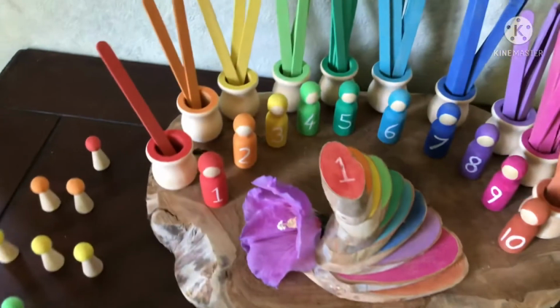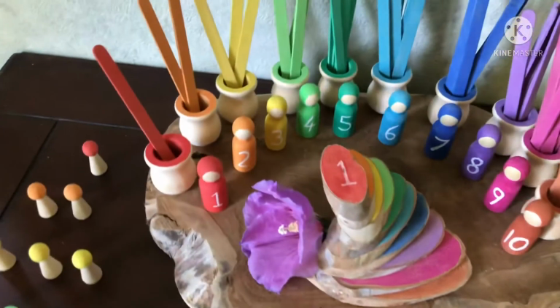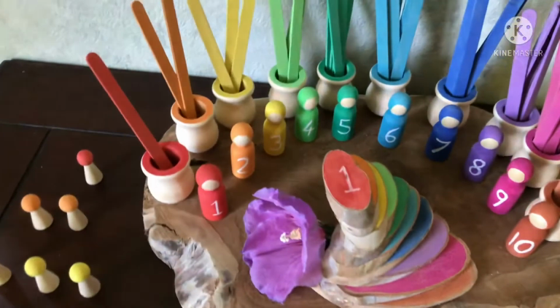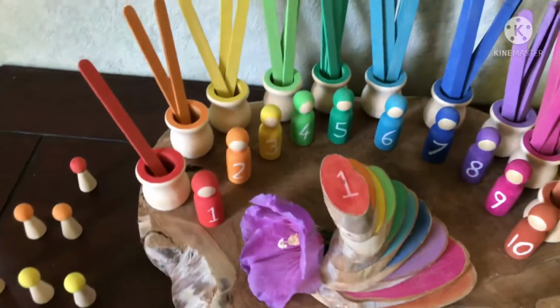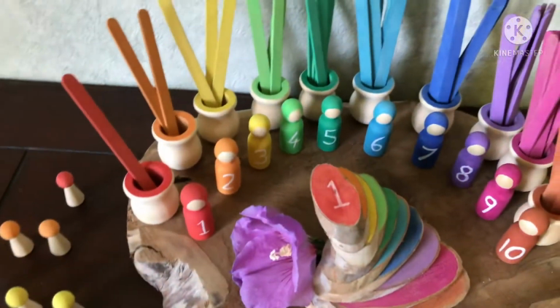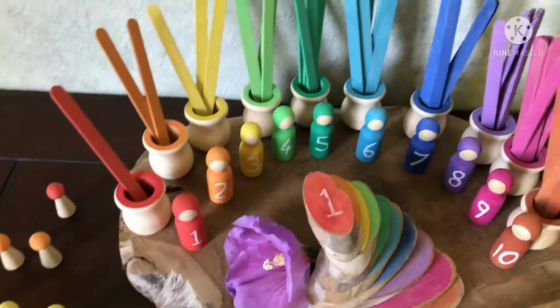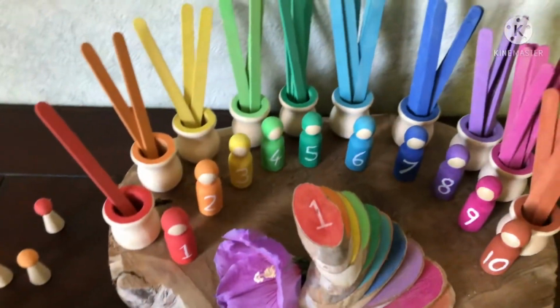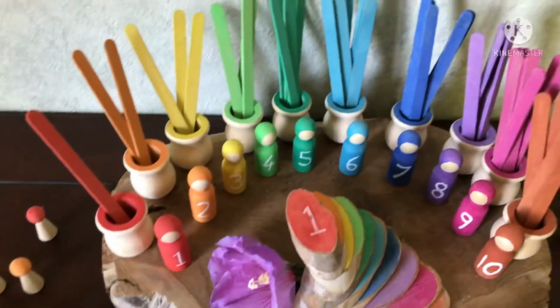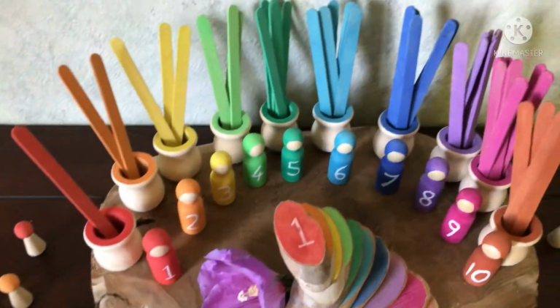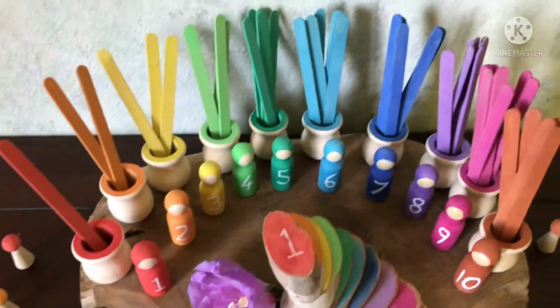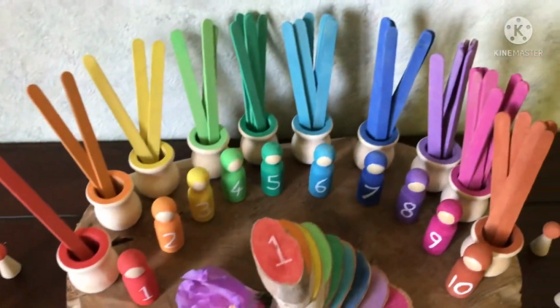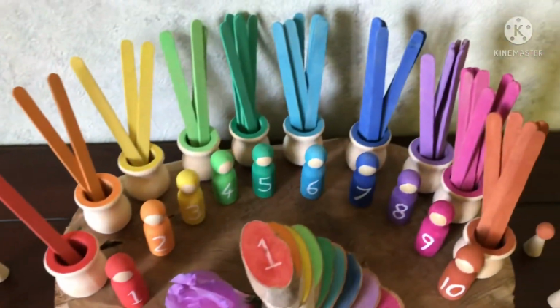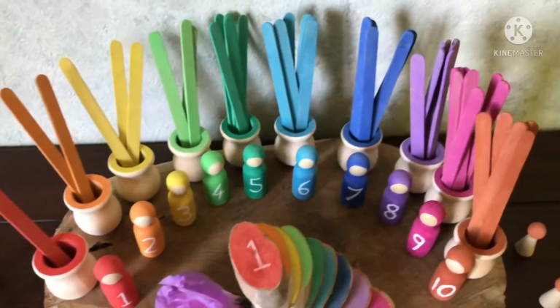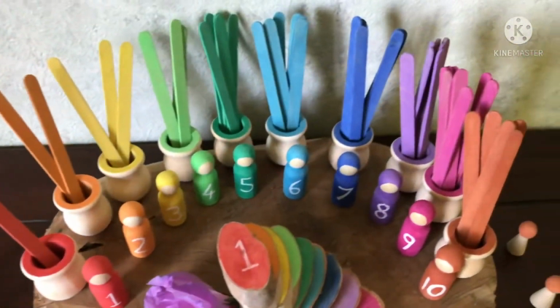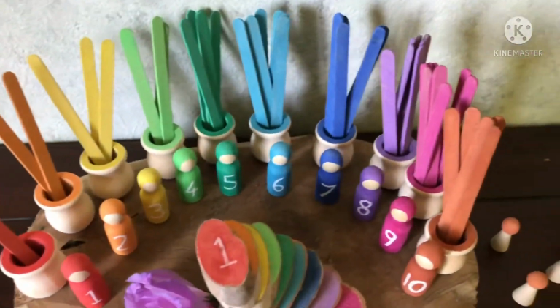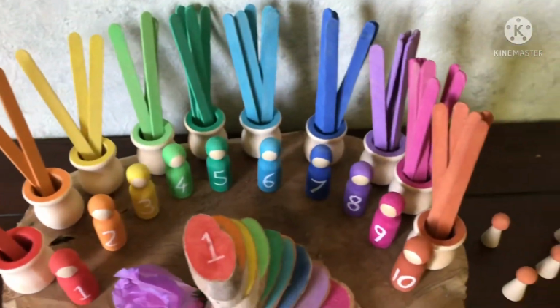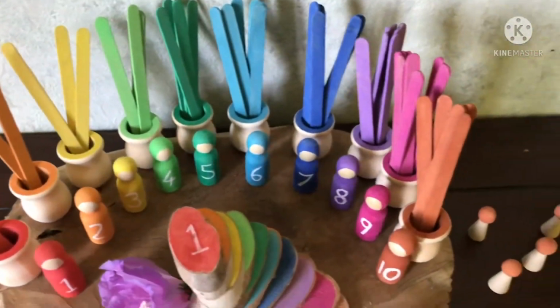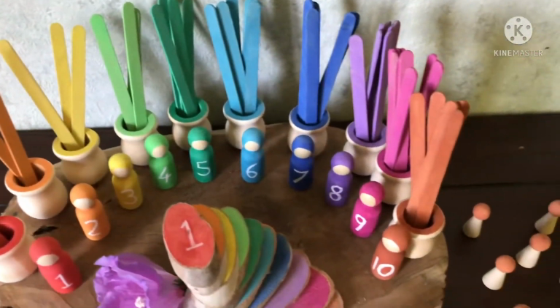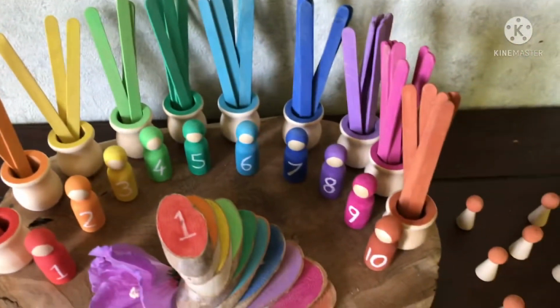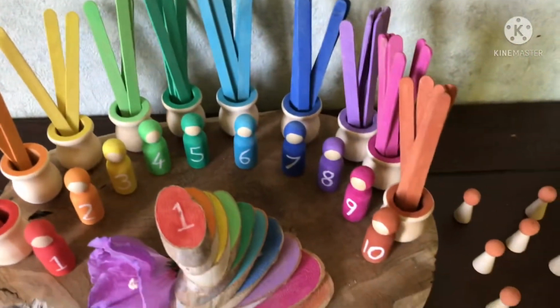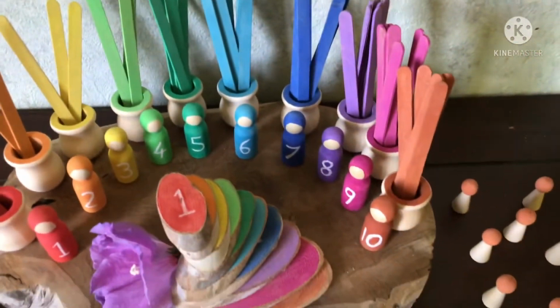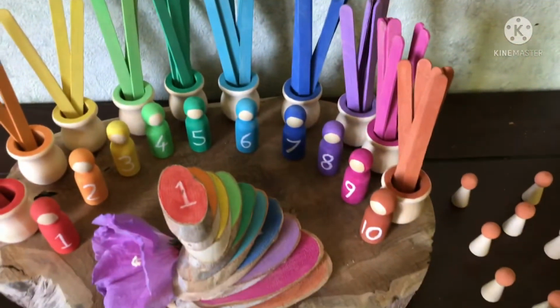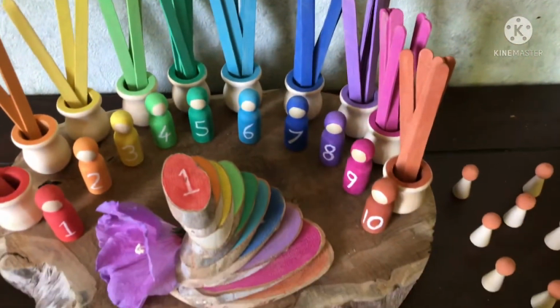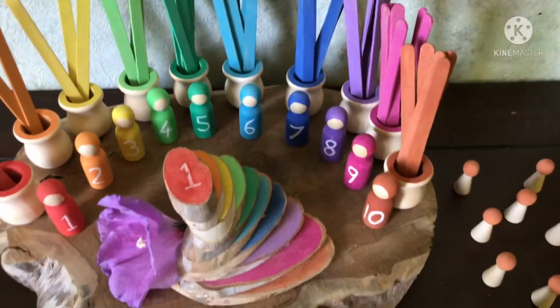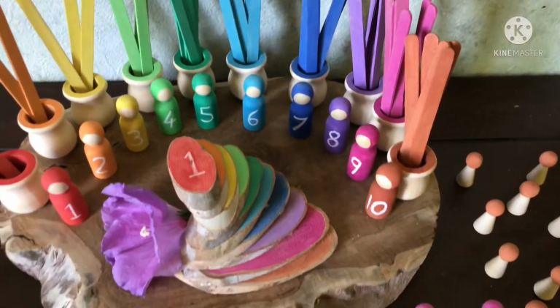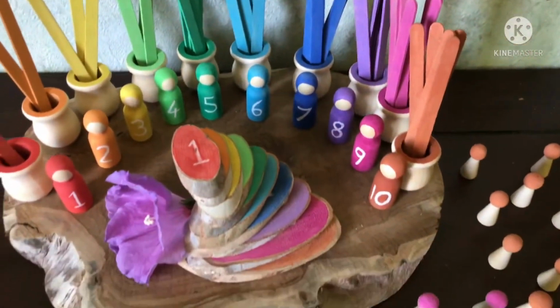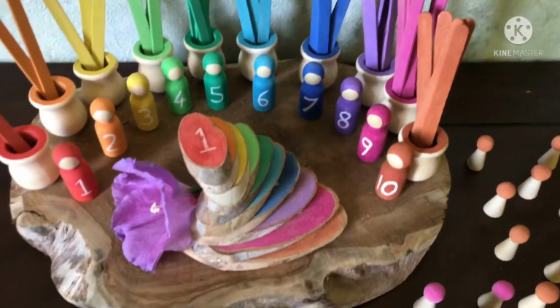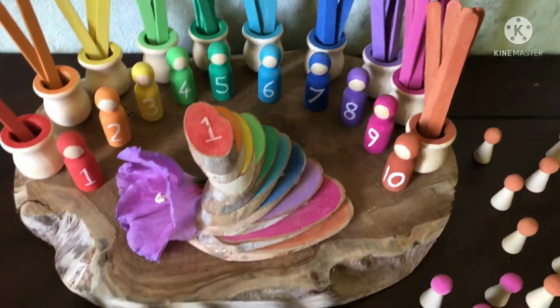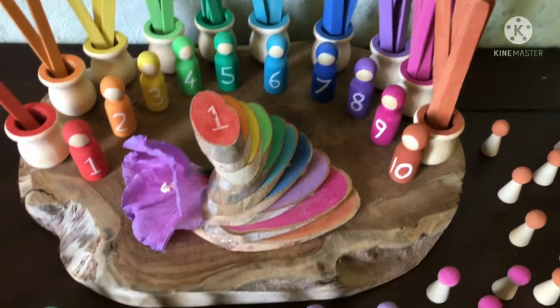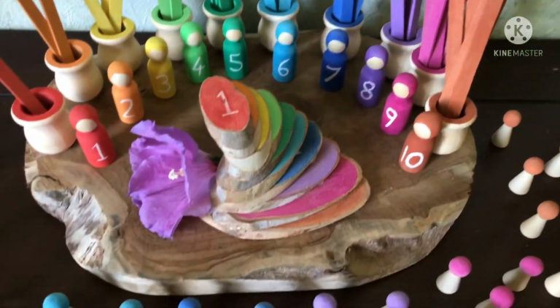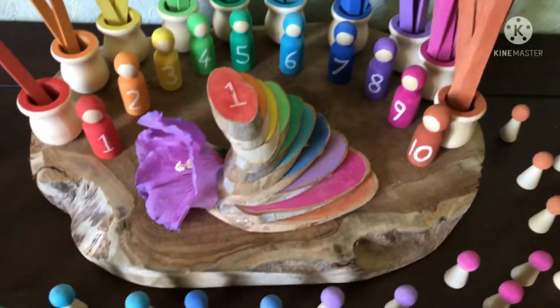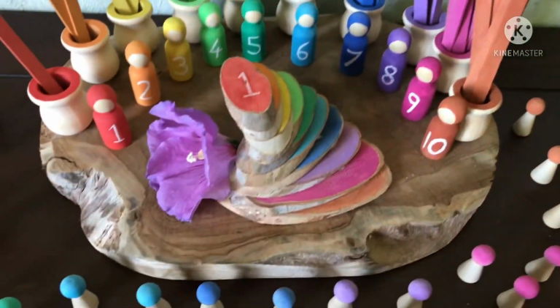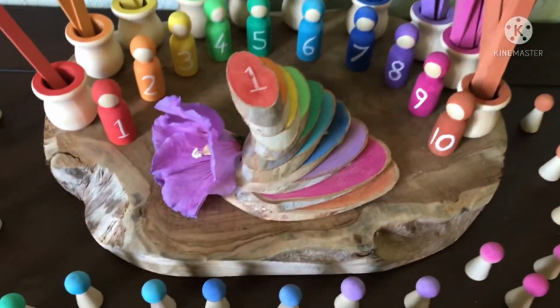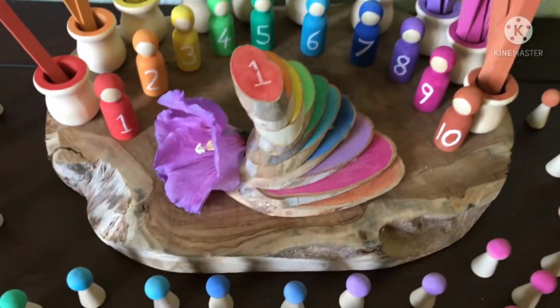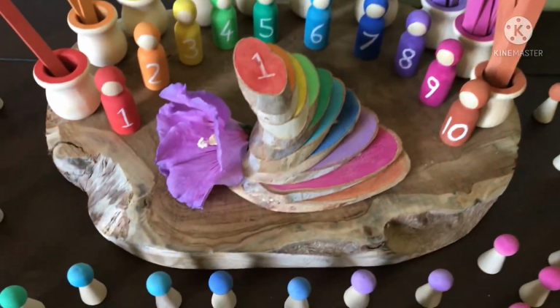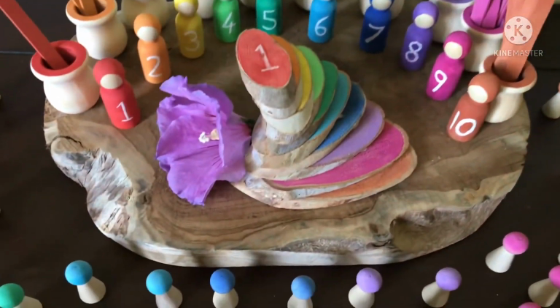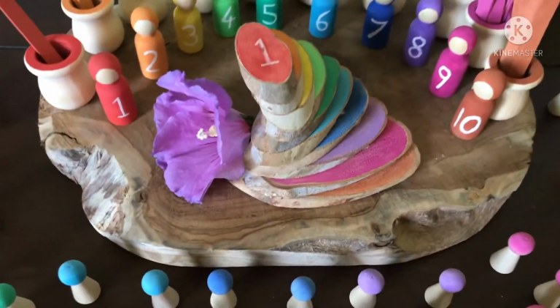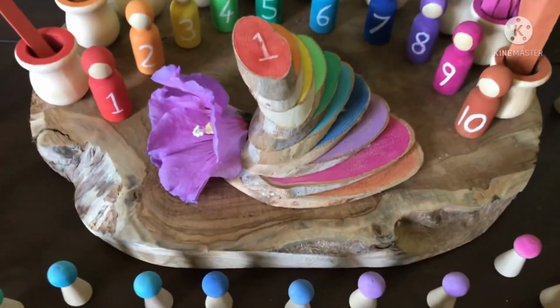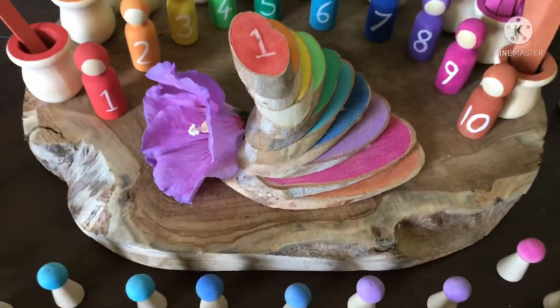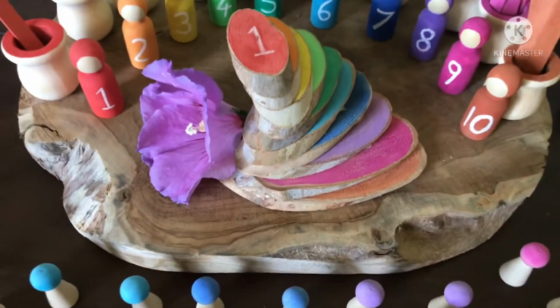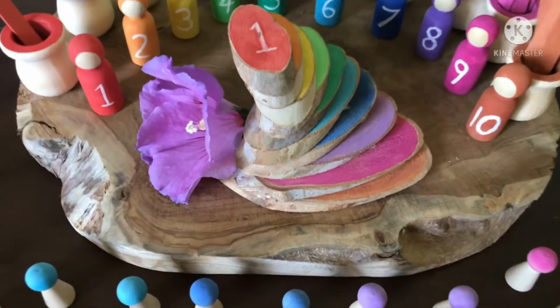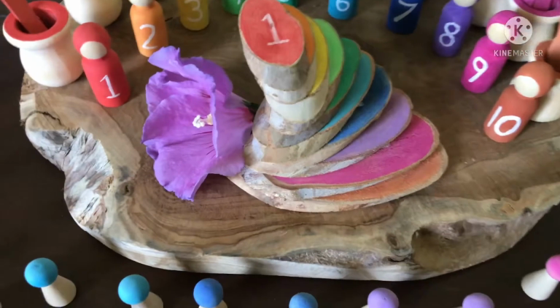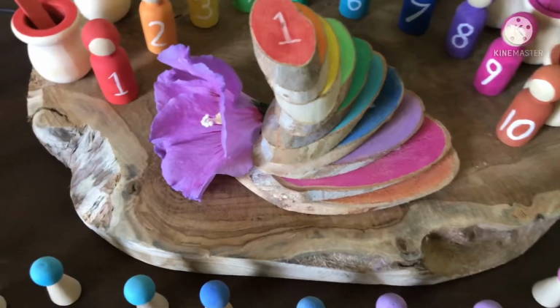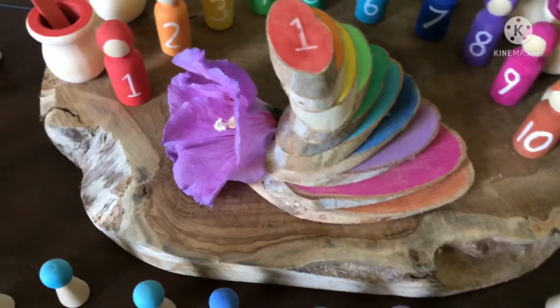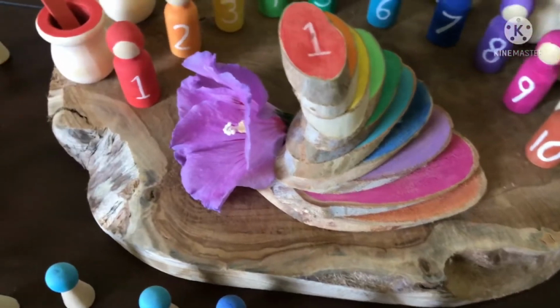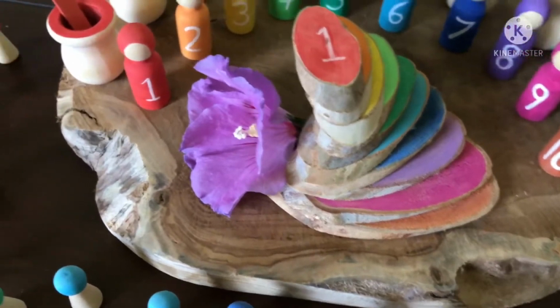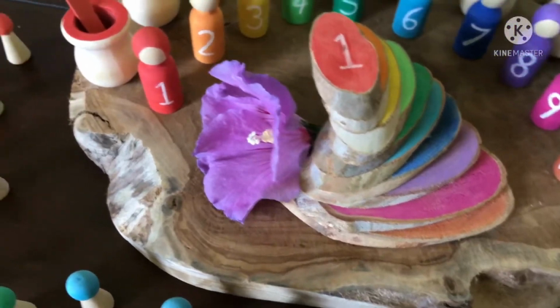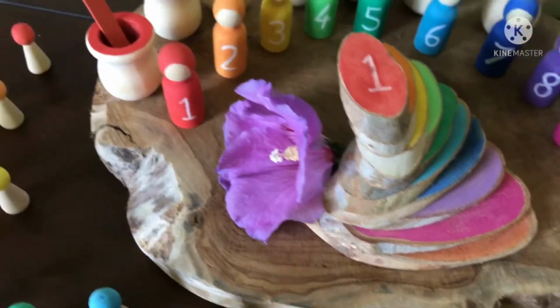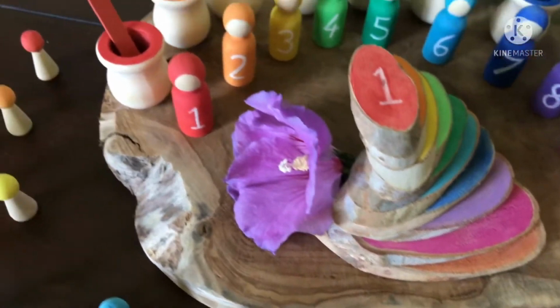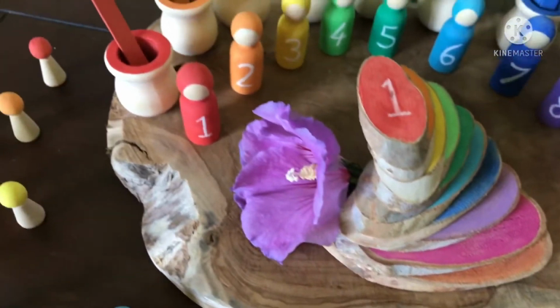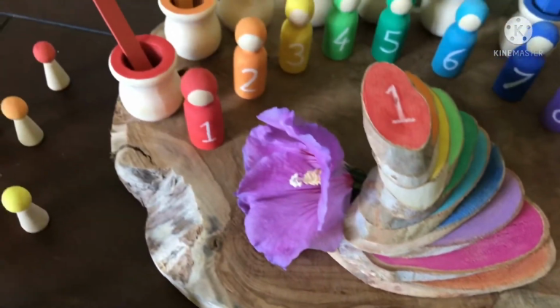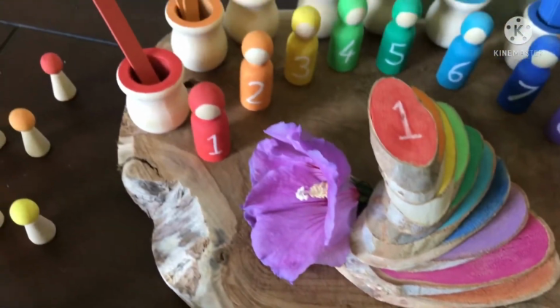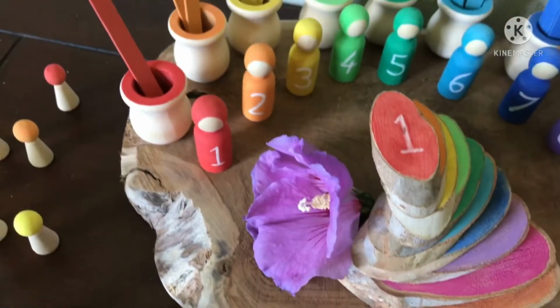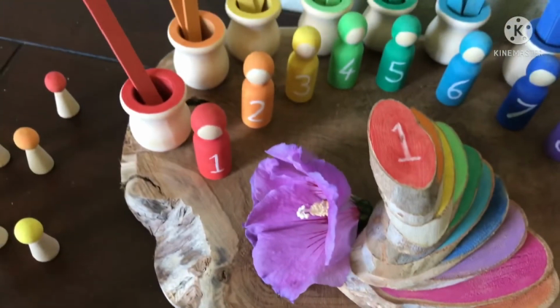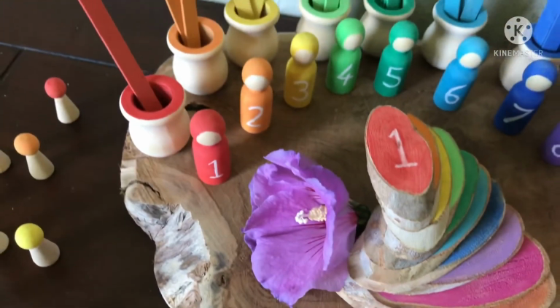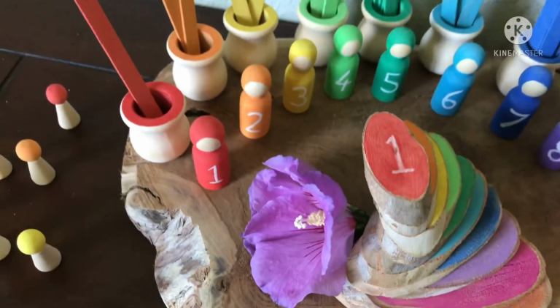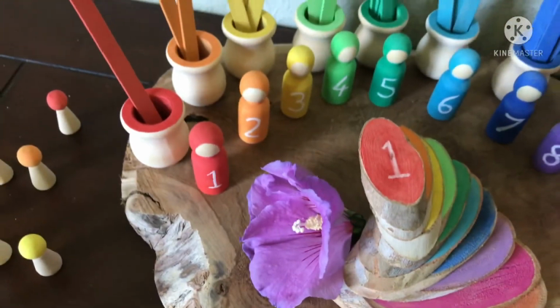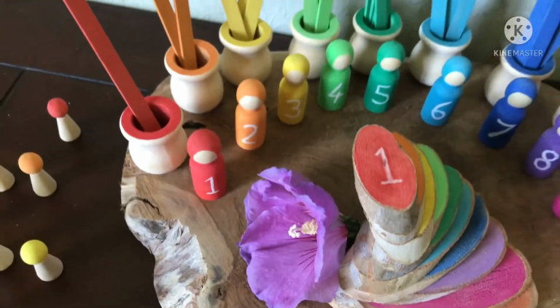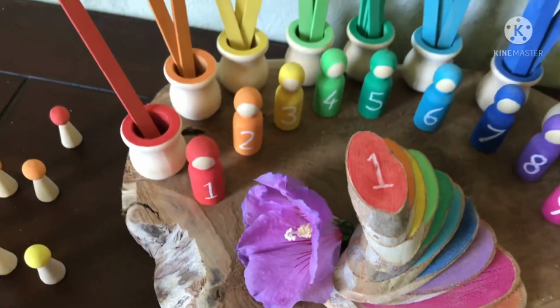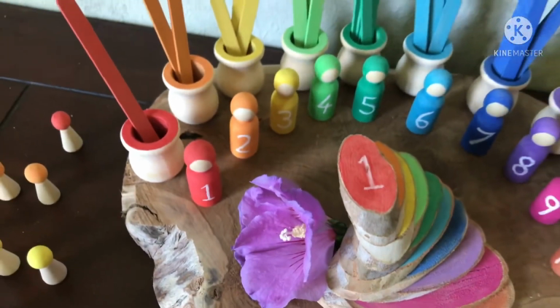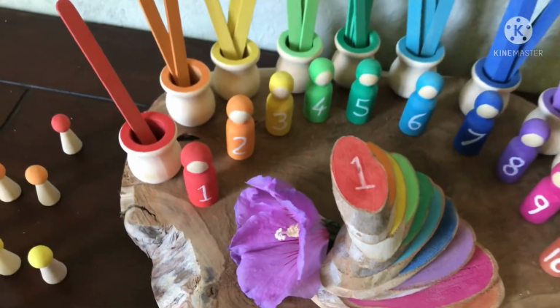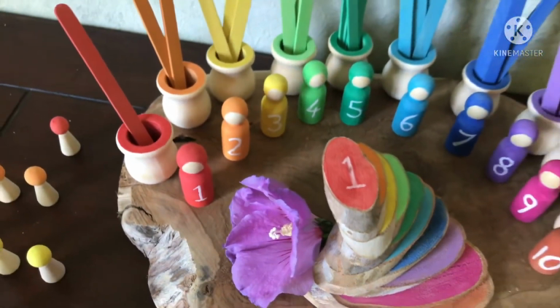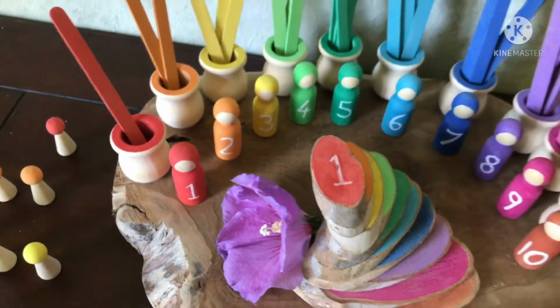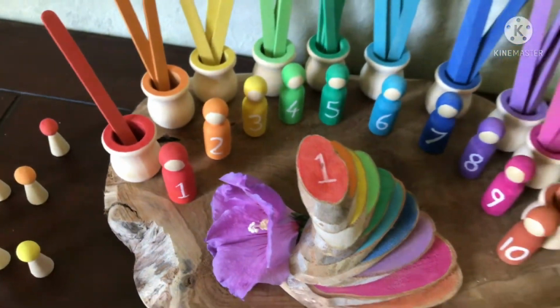Hello everyone and welcome to my channel. Today I have this fun math manipulative tutorial to share with you.